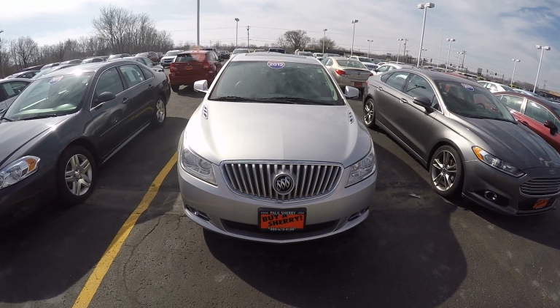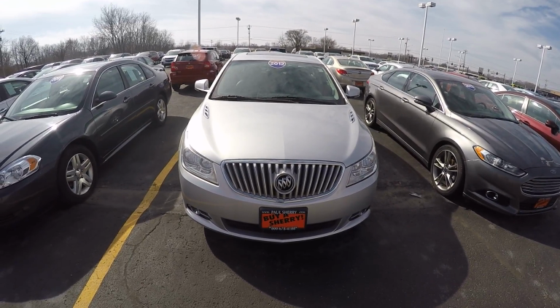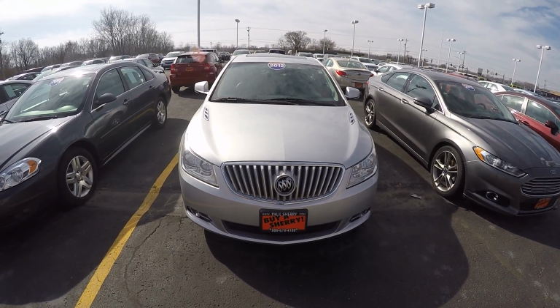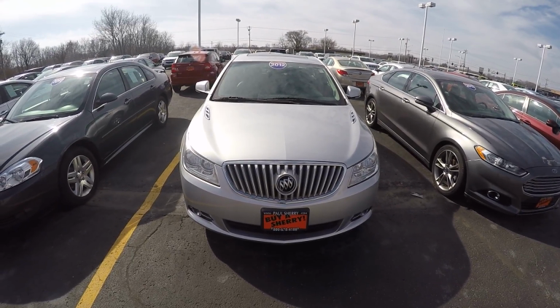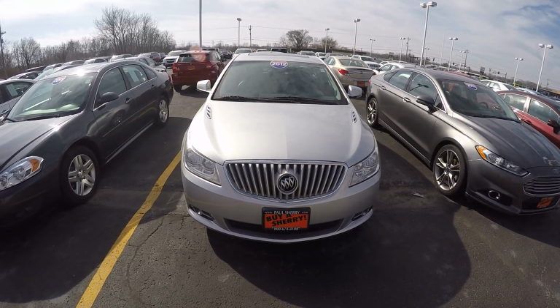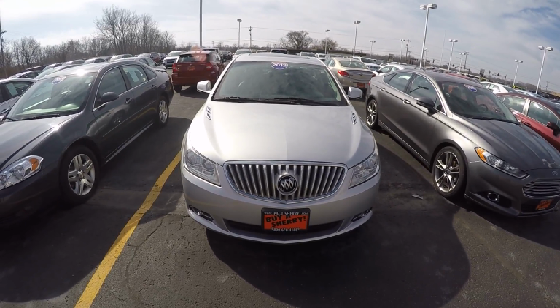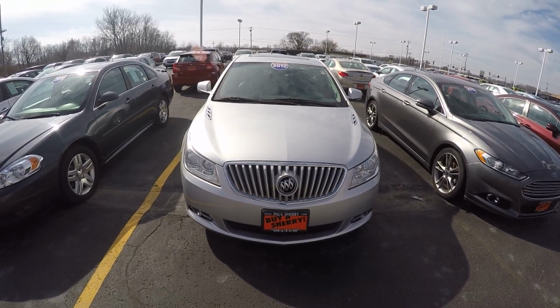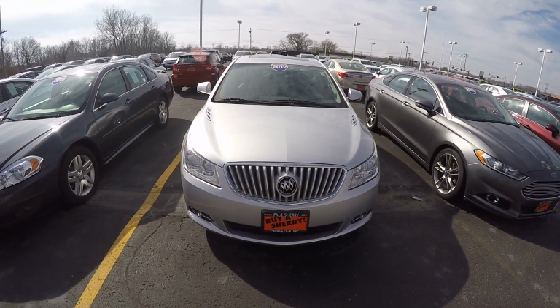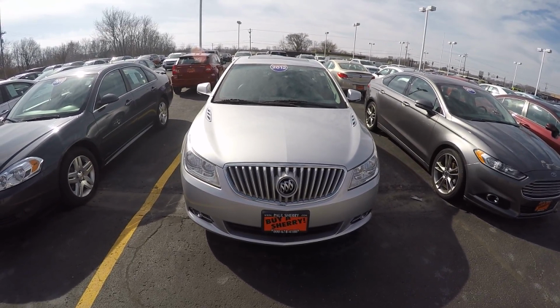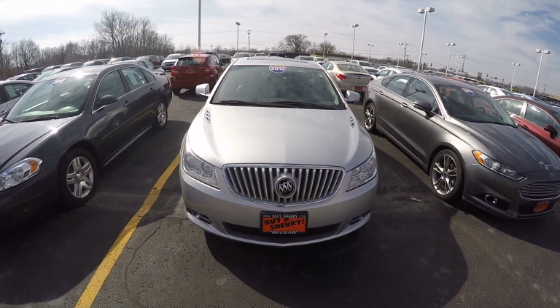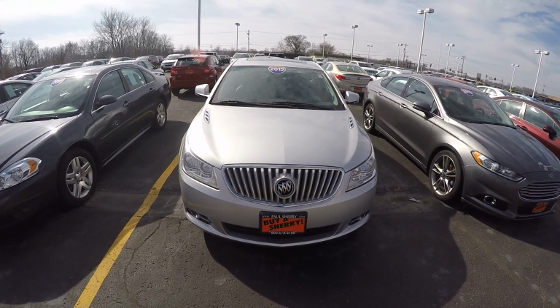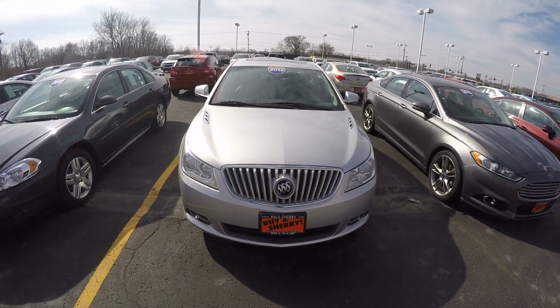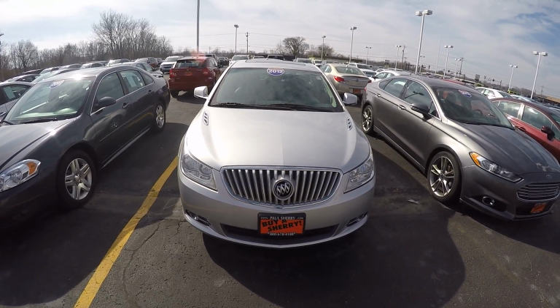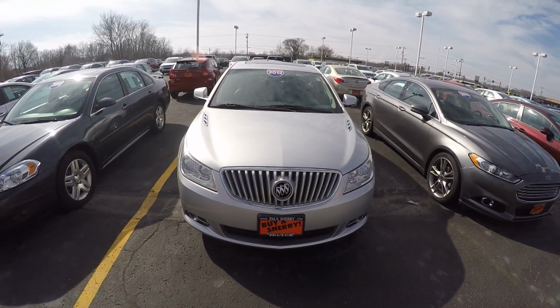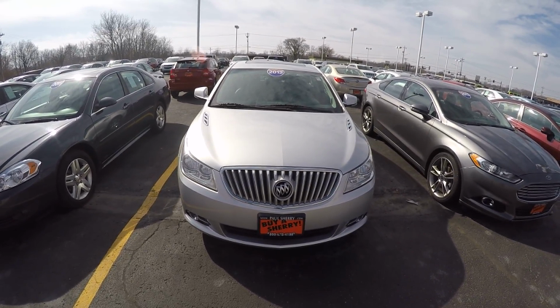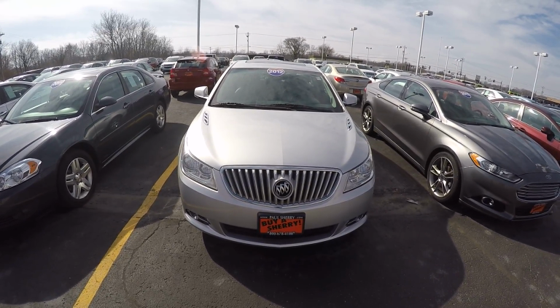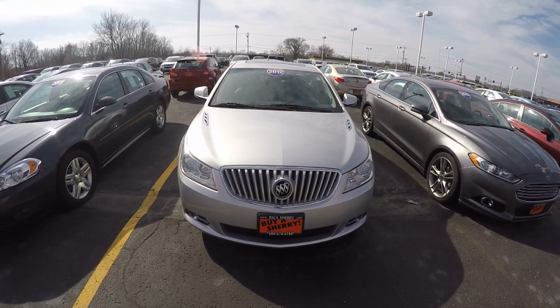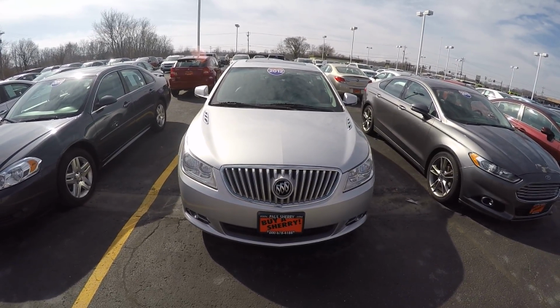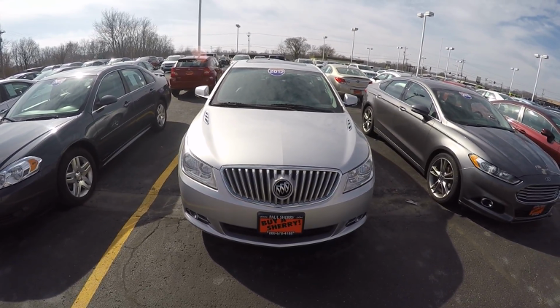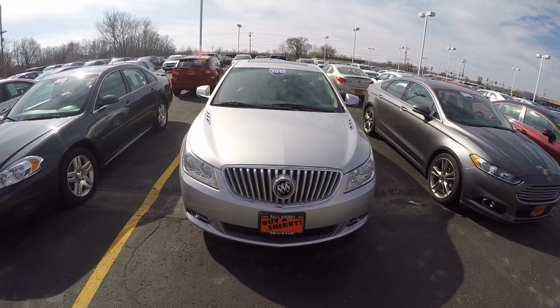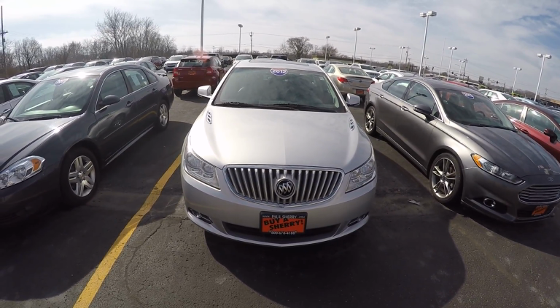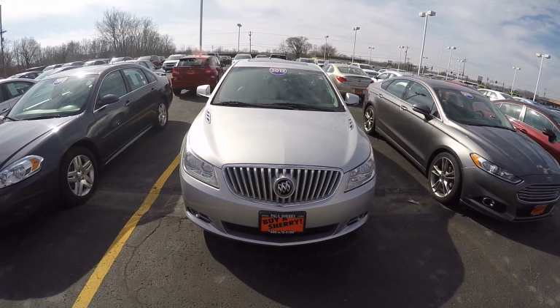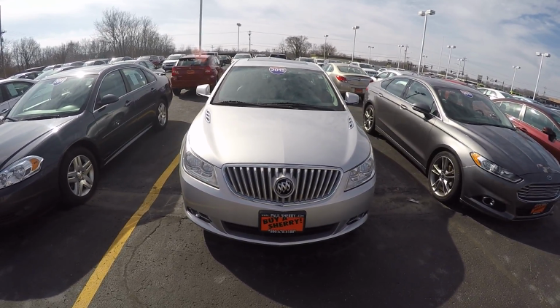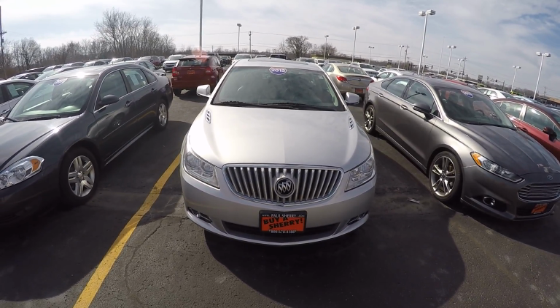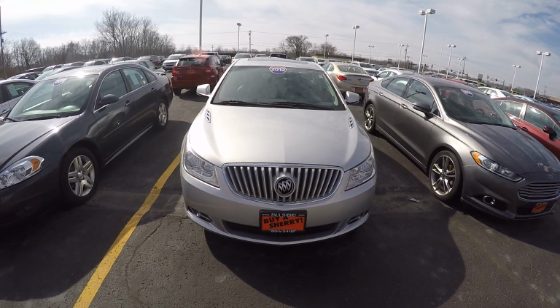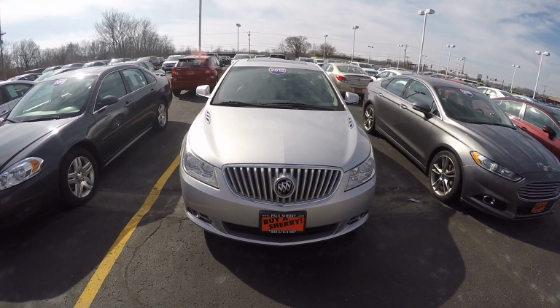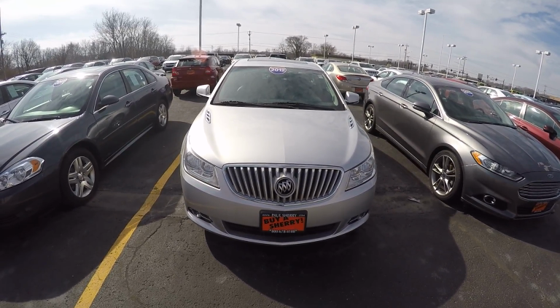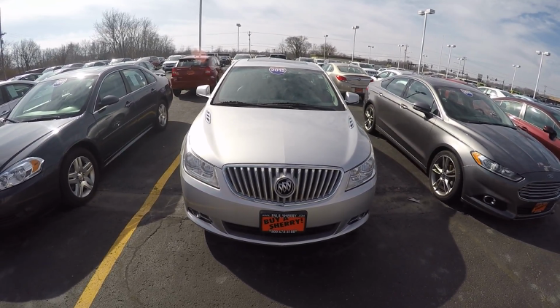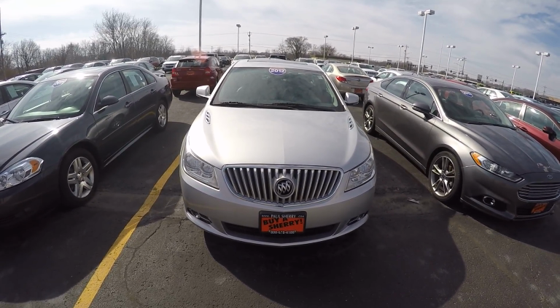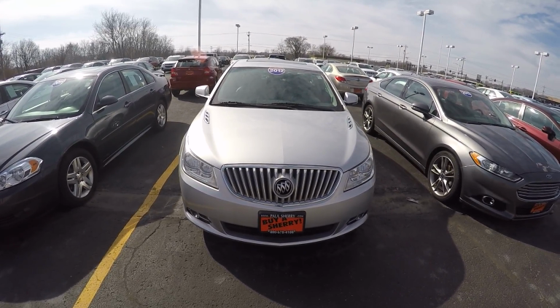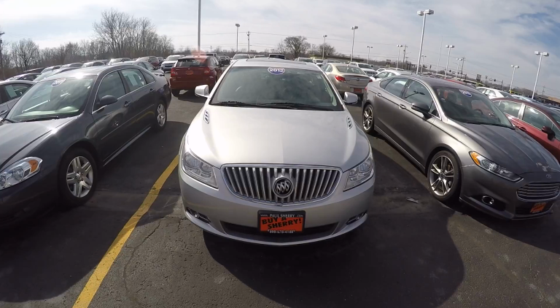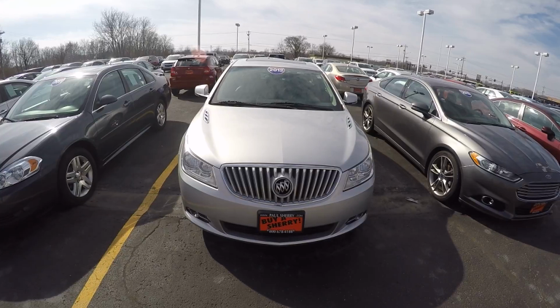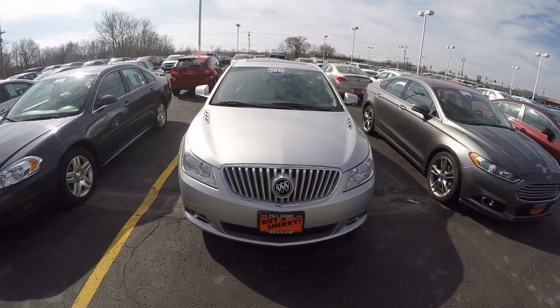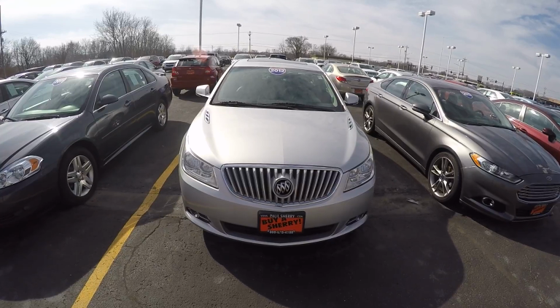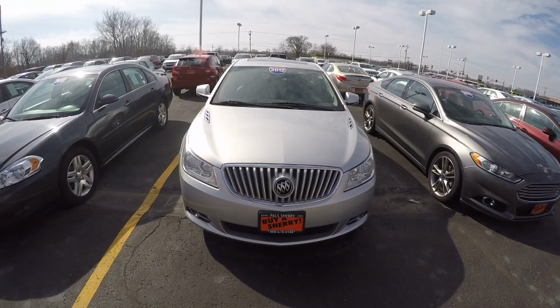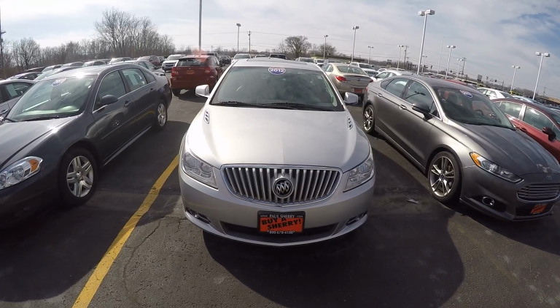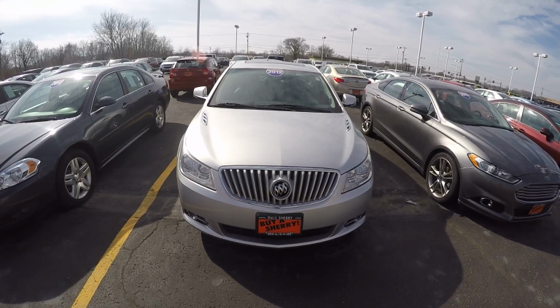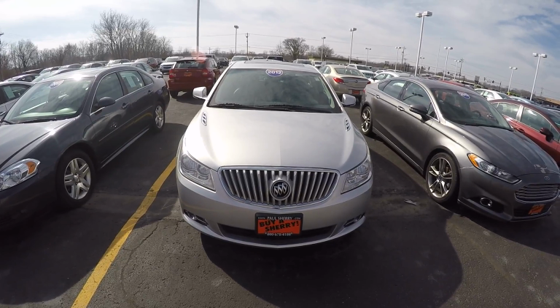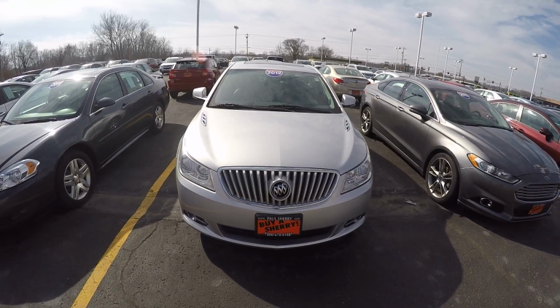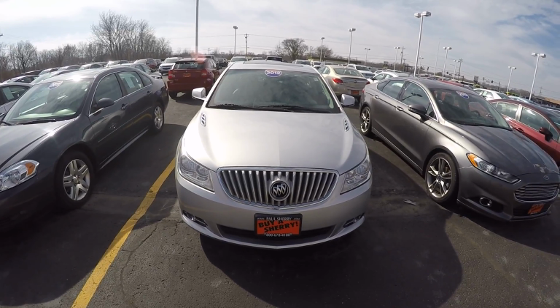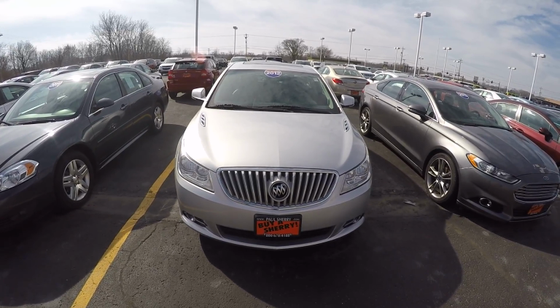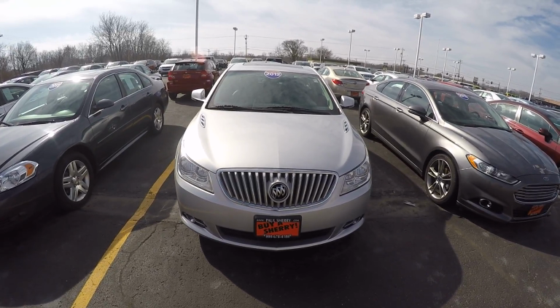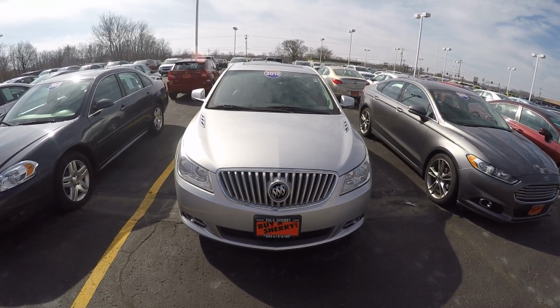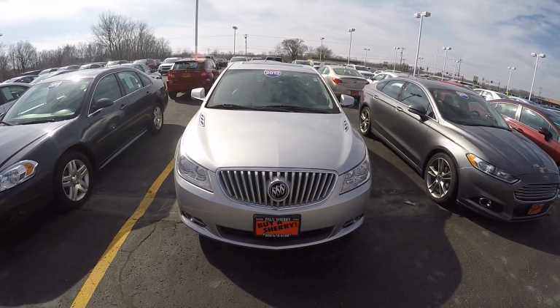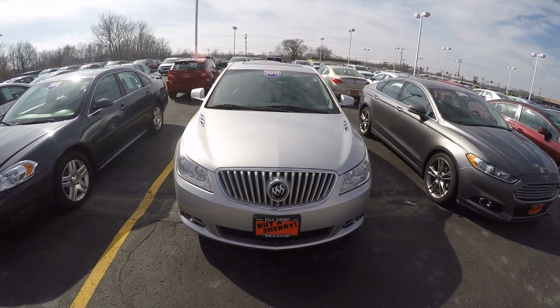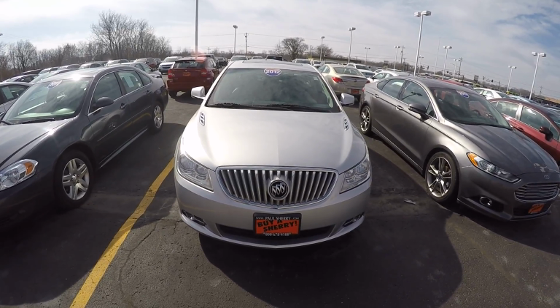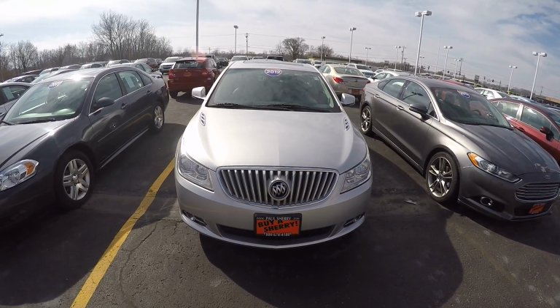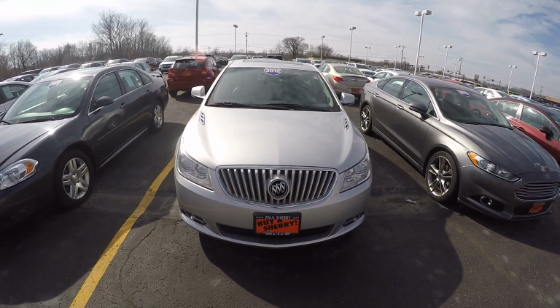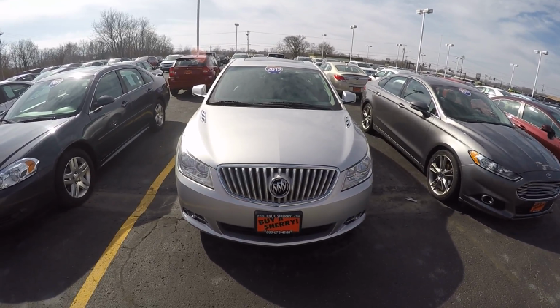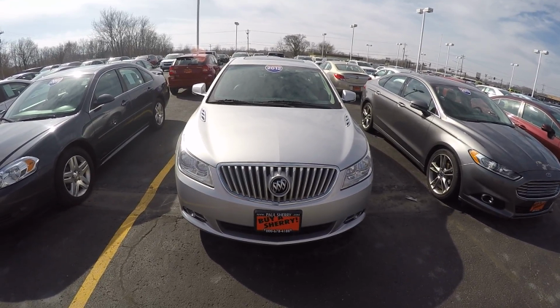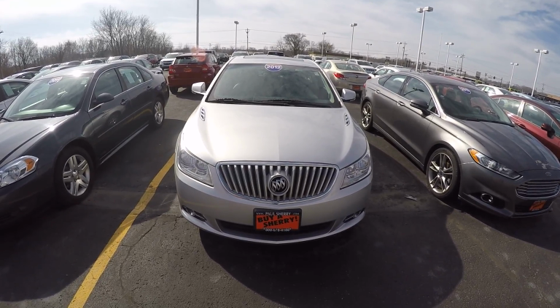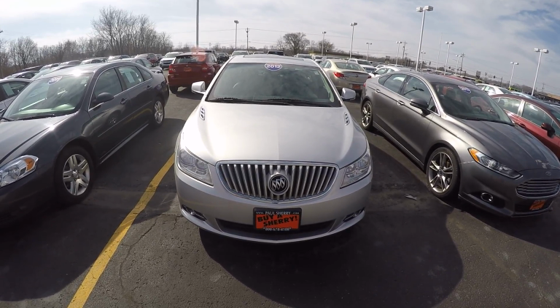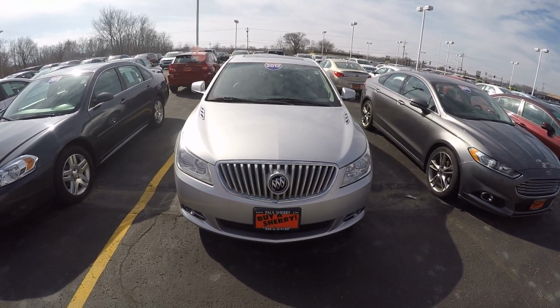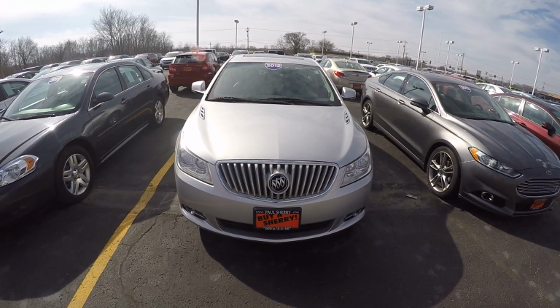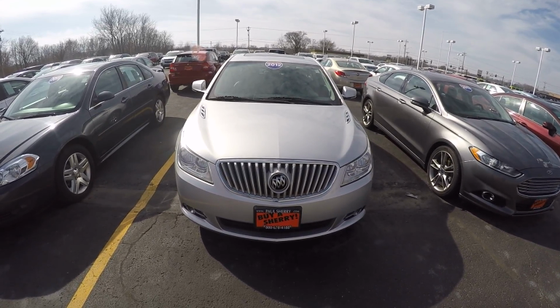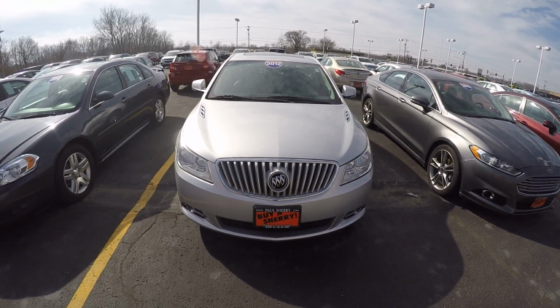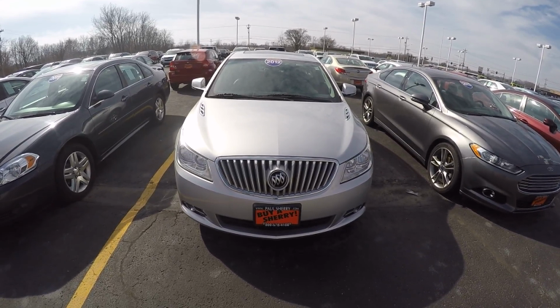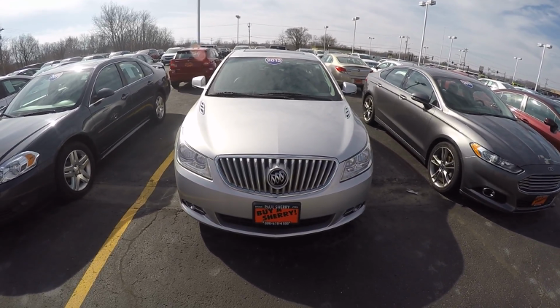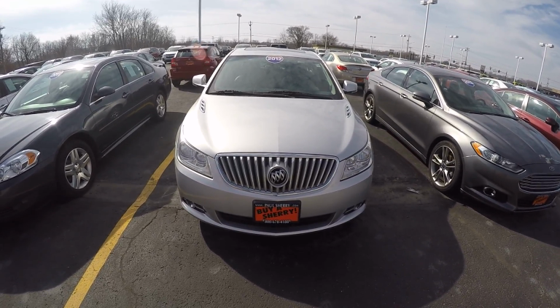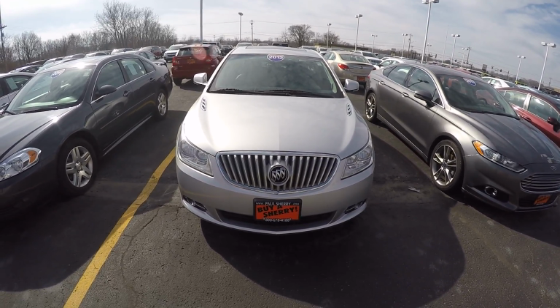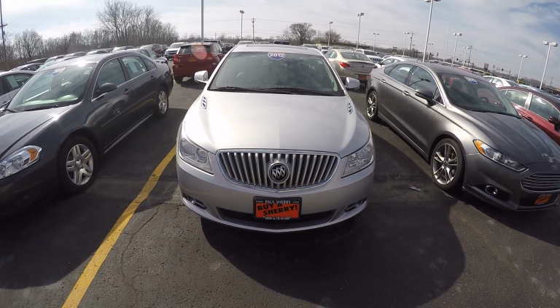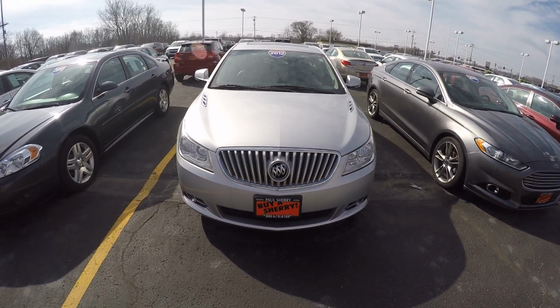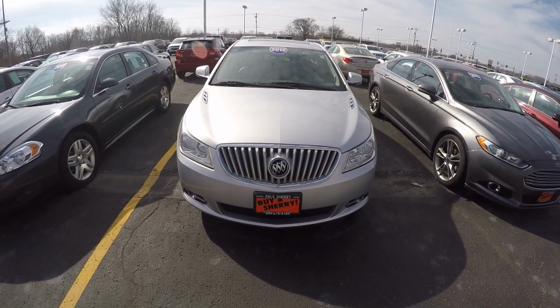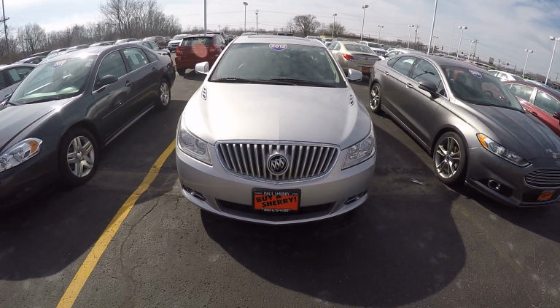Zach Smith with you here at Paul Sherry's Chrysler Dodge Jeep Ram in Pickle, Ohio. Here we're going to take a look at a 2012 silver Buick LaCrosse.